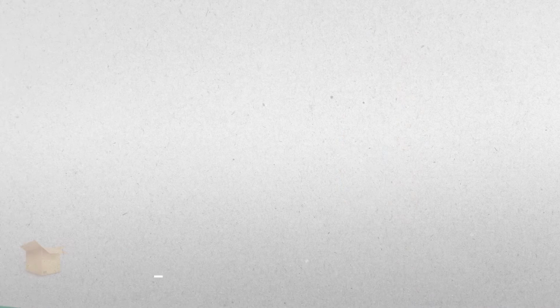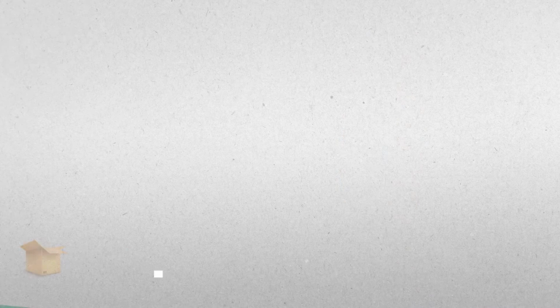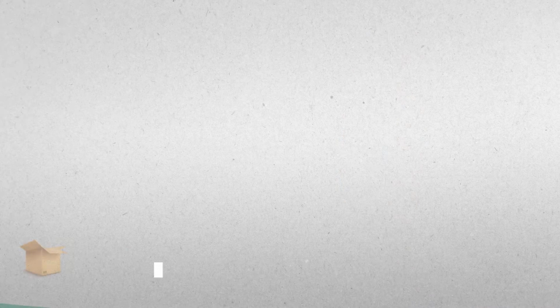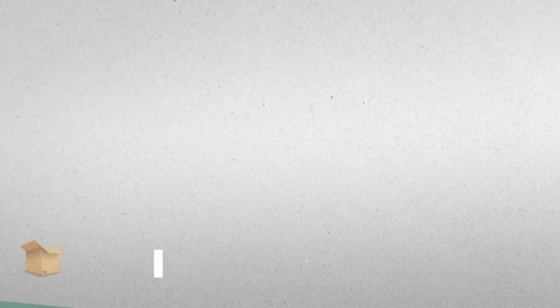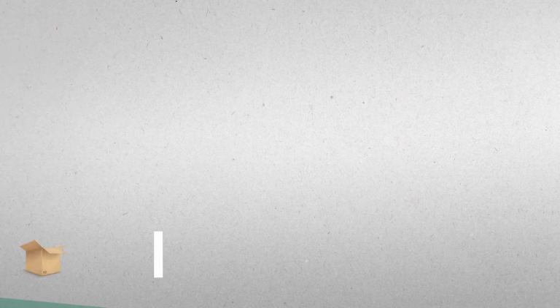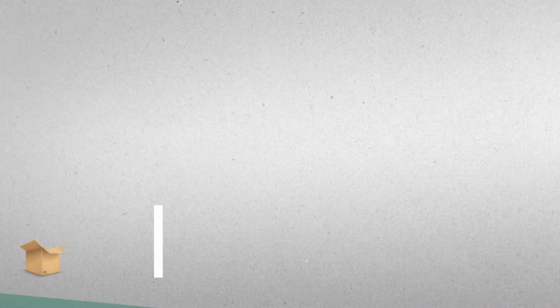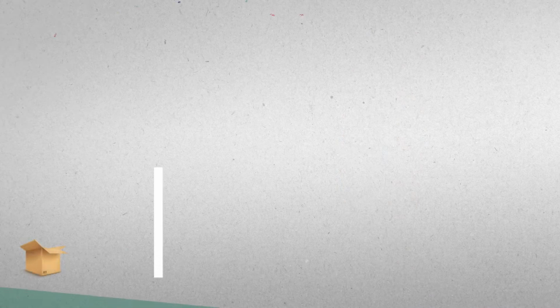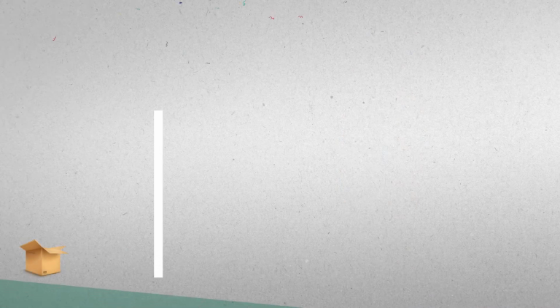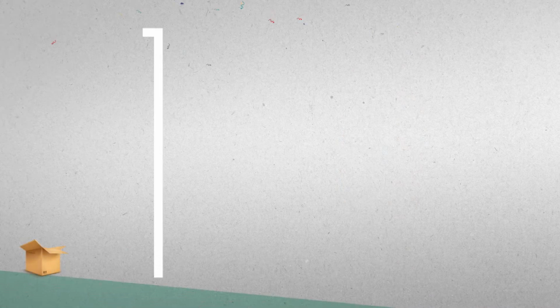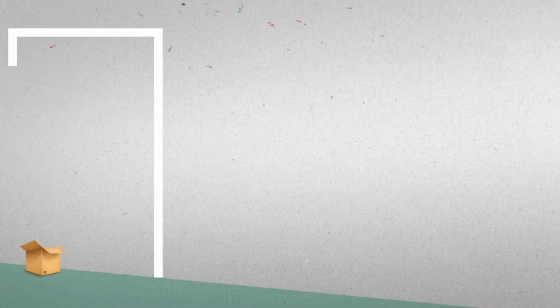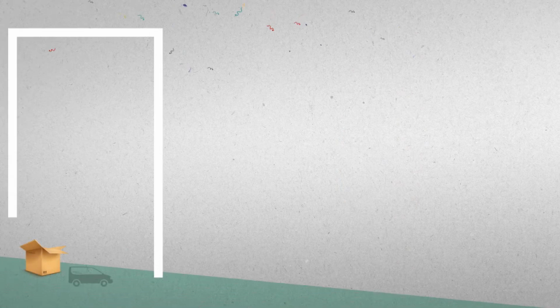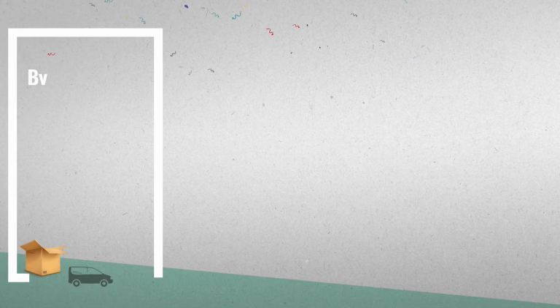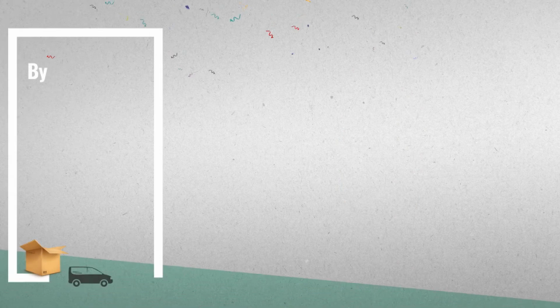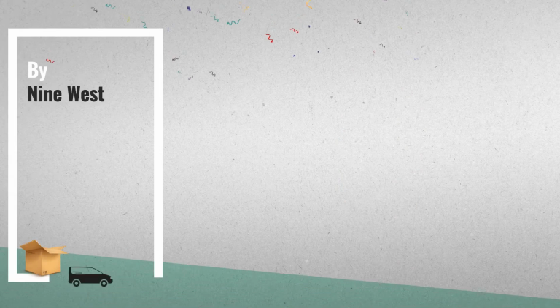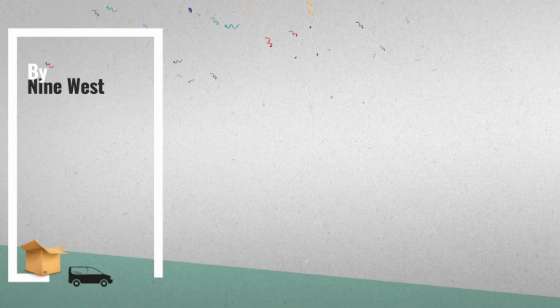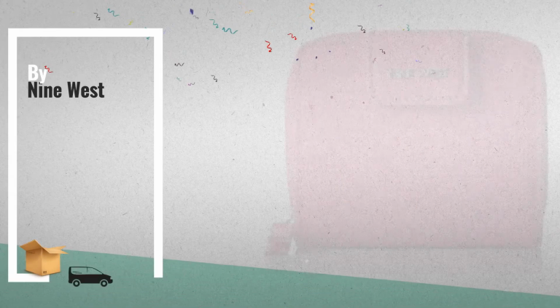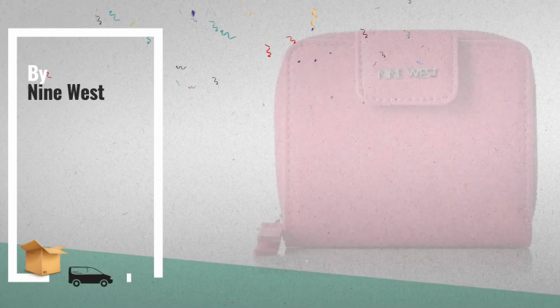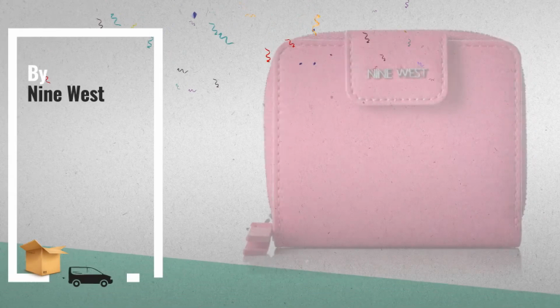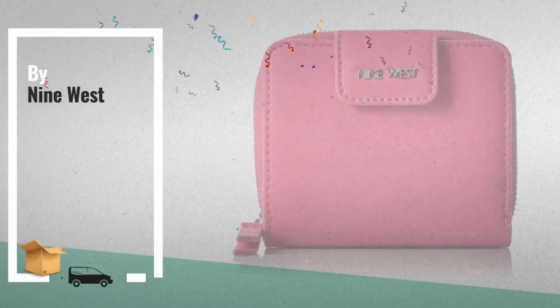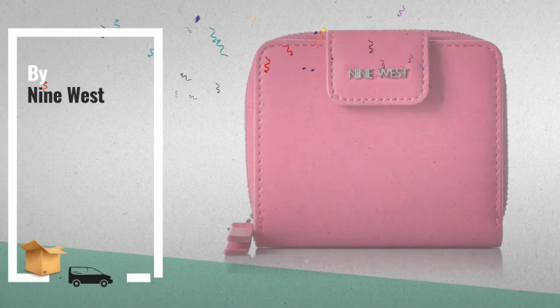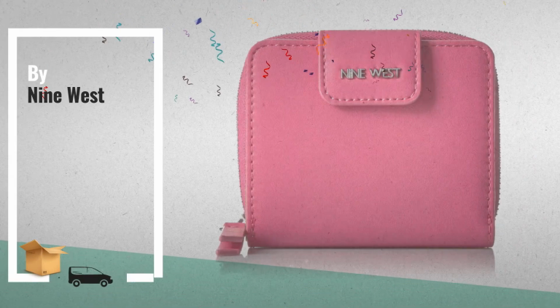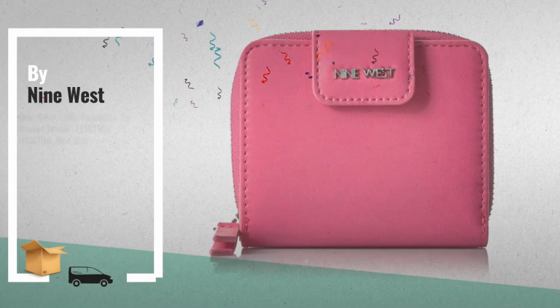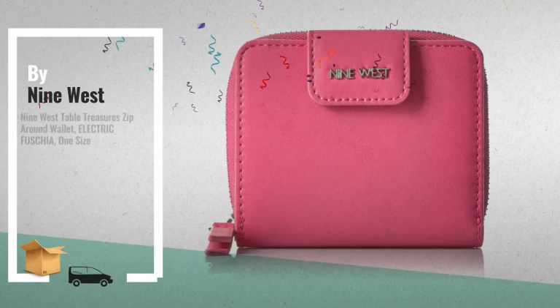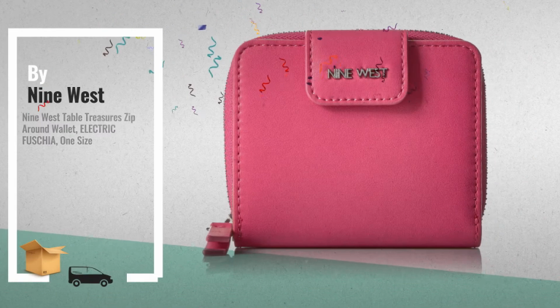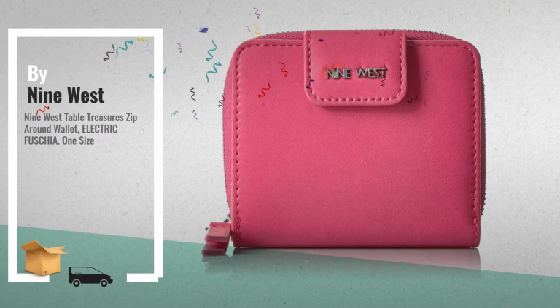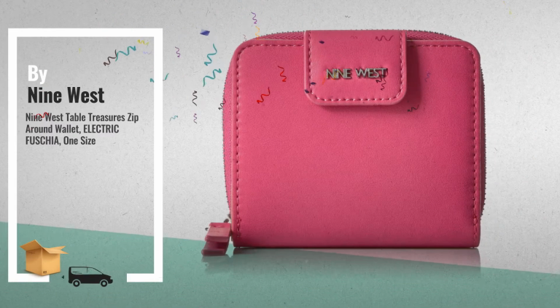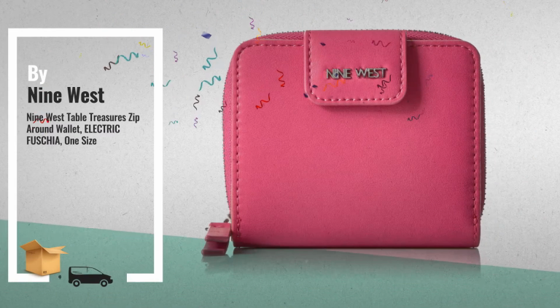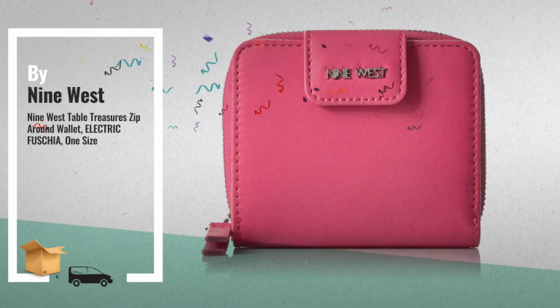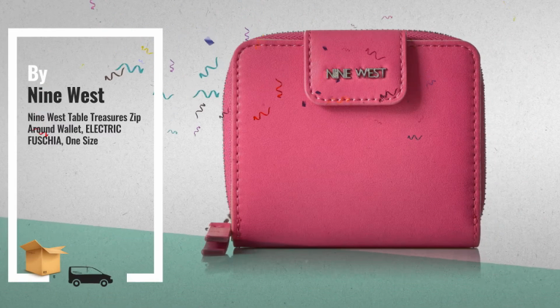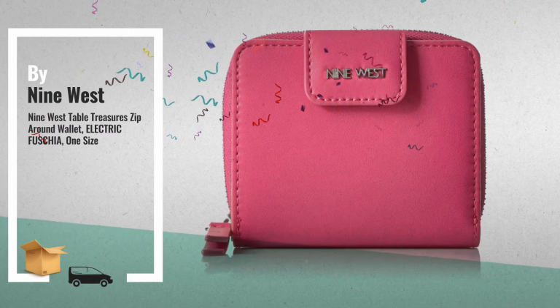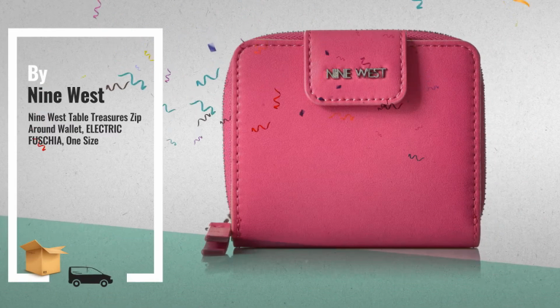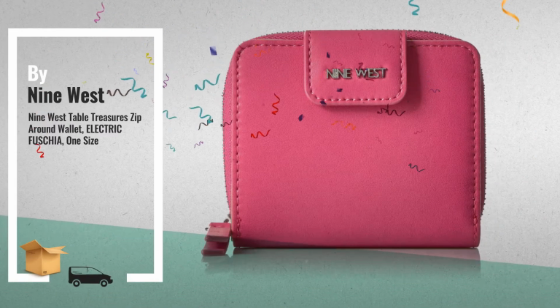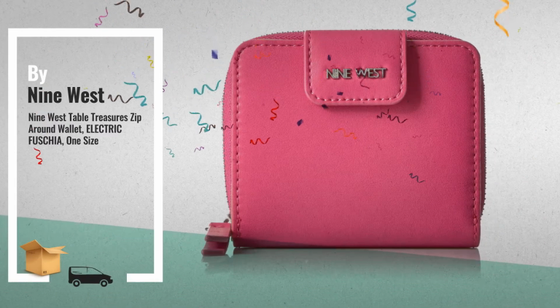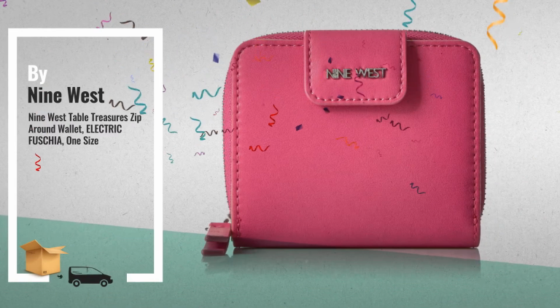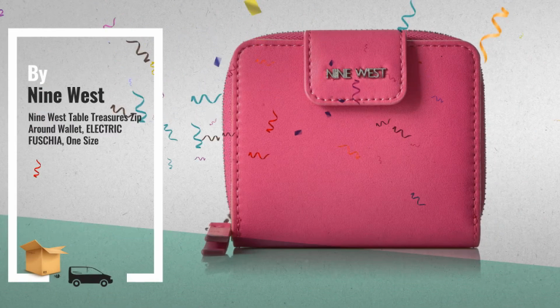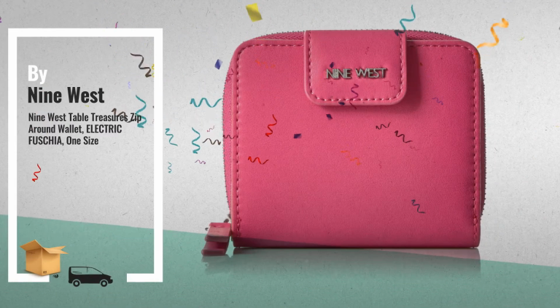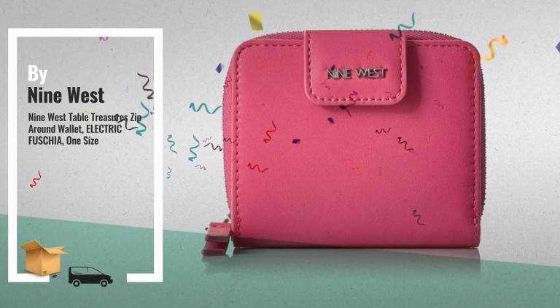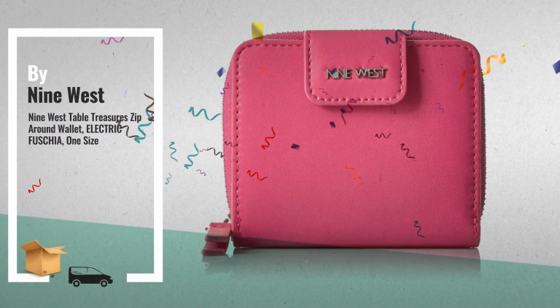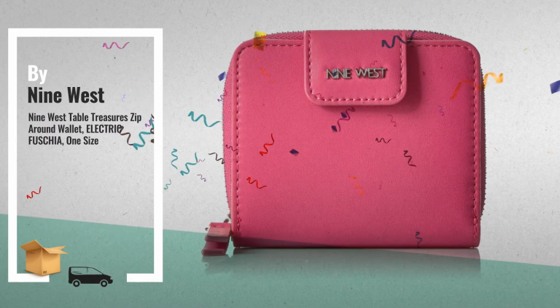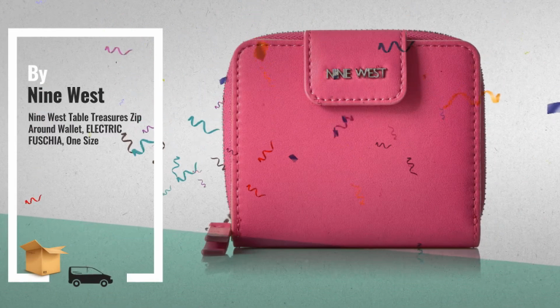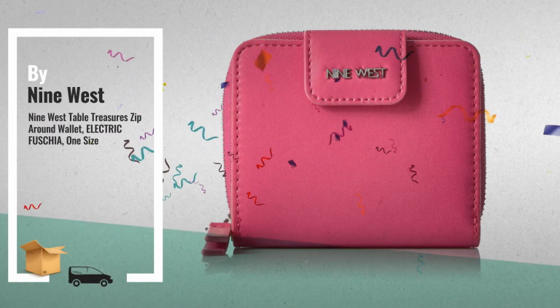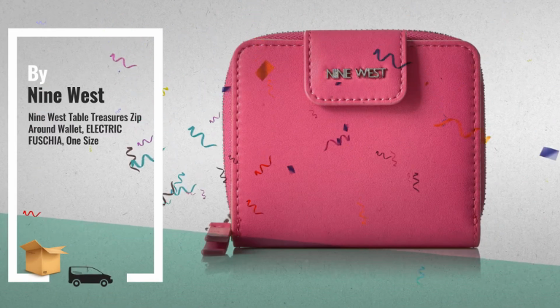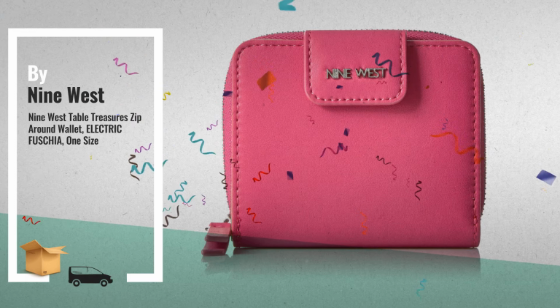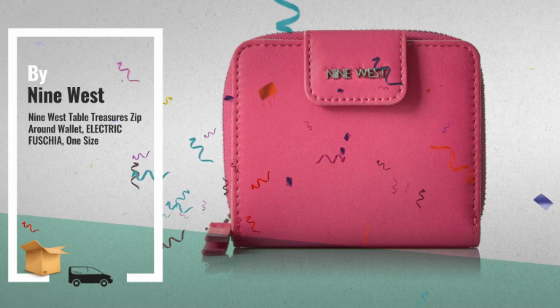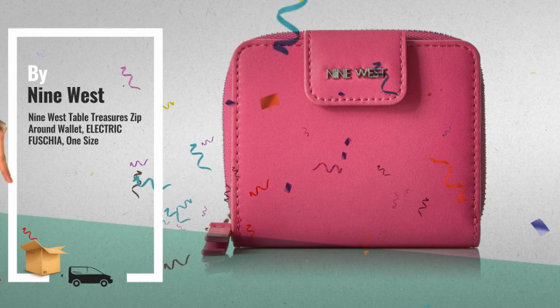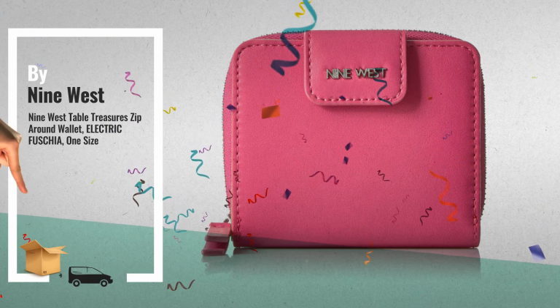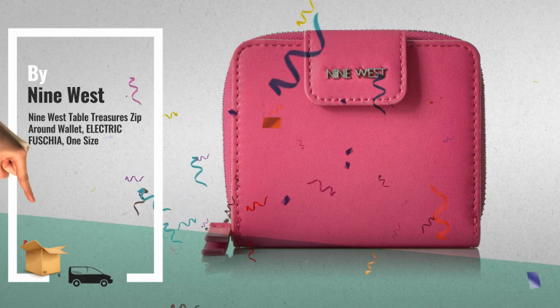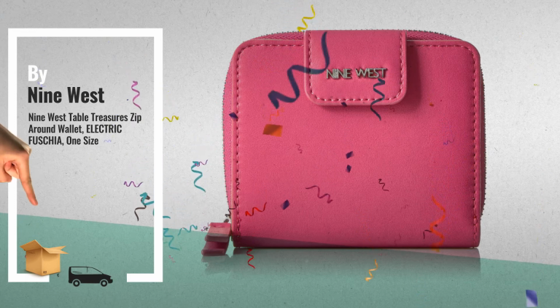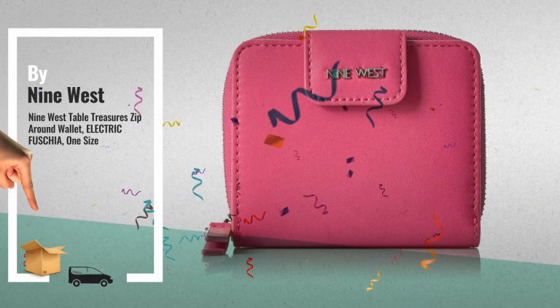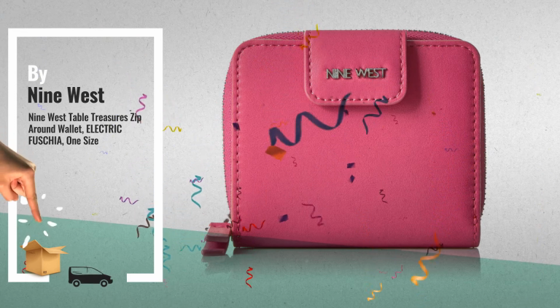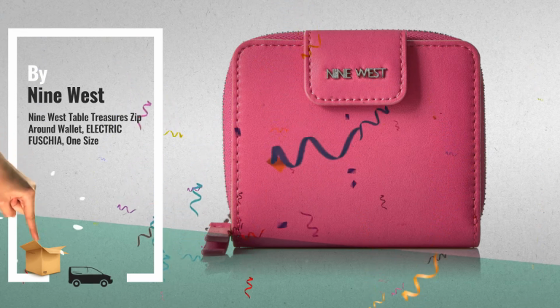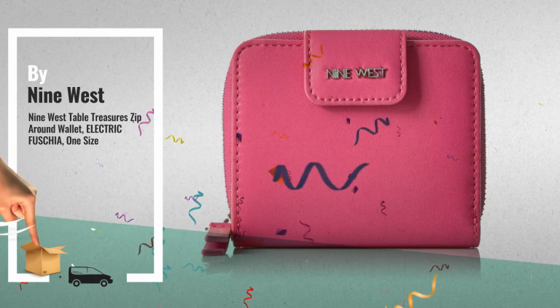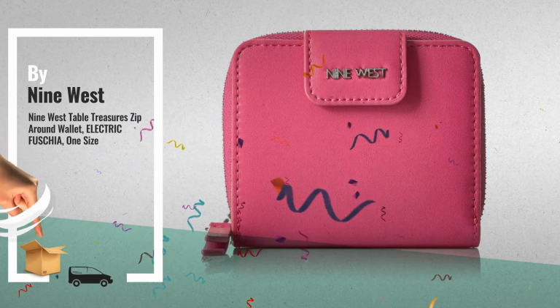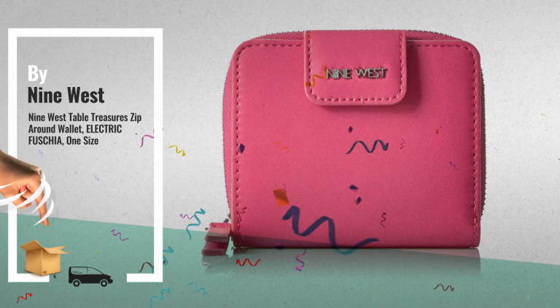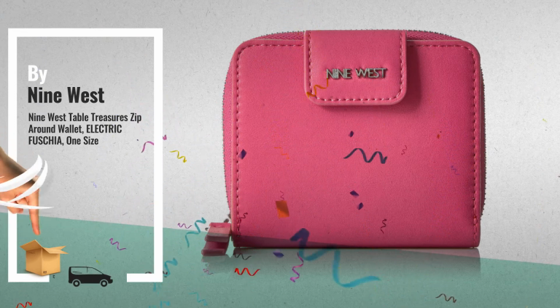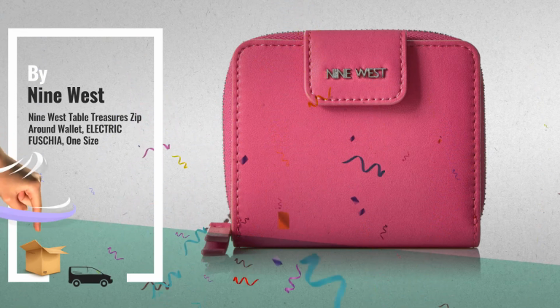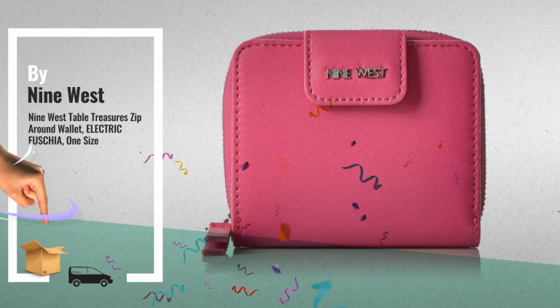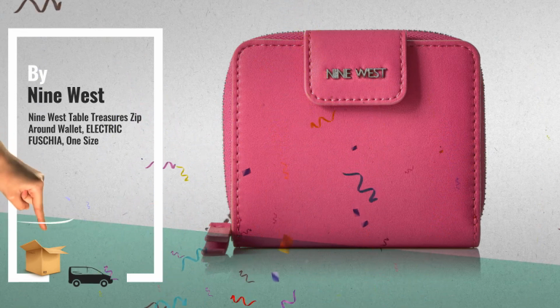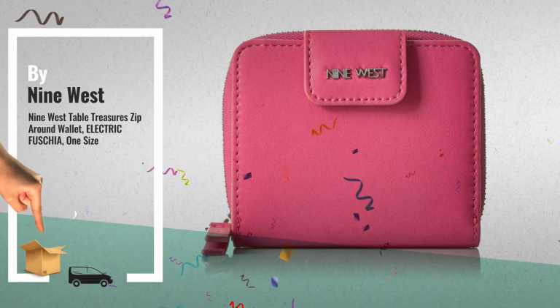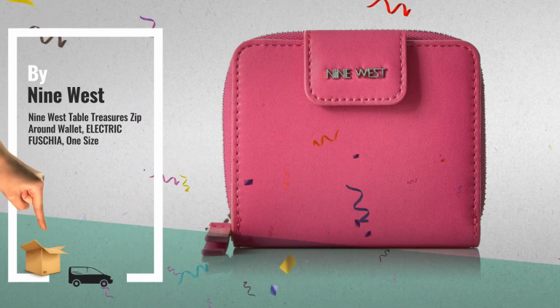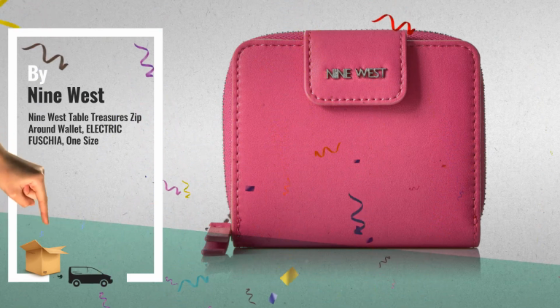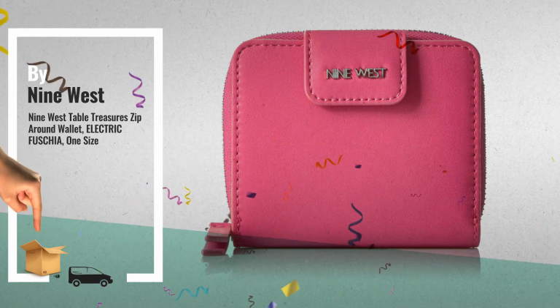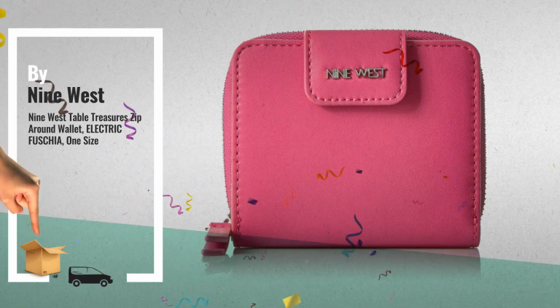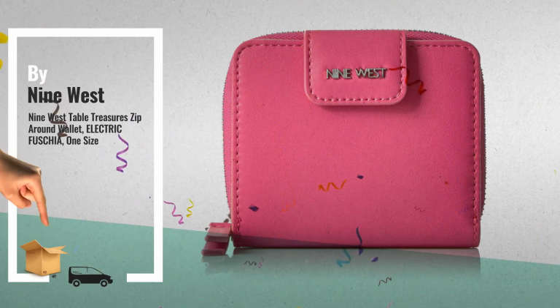Number 3: Save up to 70% off on this great fashion sale. Just click this link below.